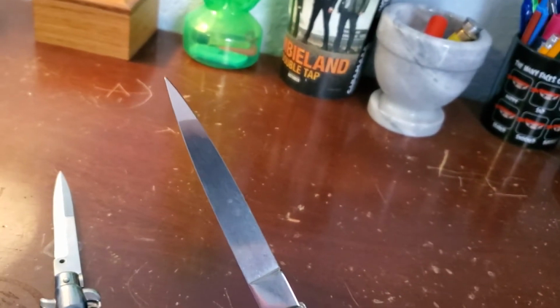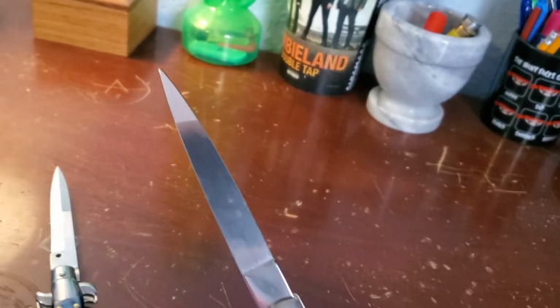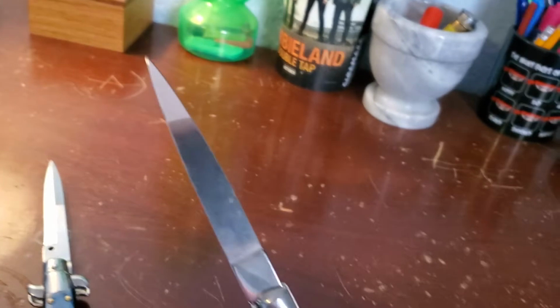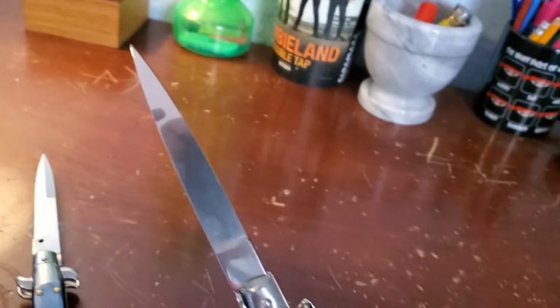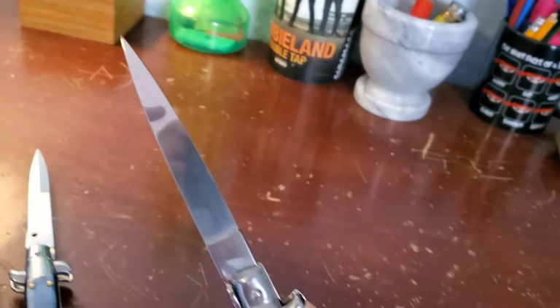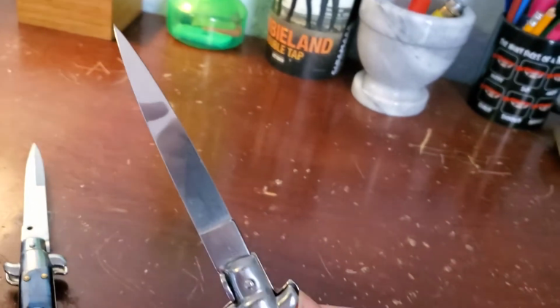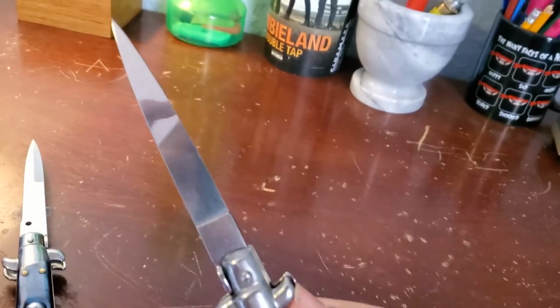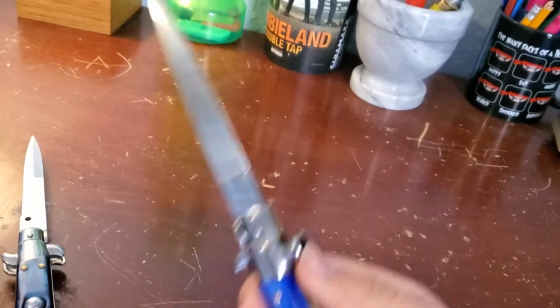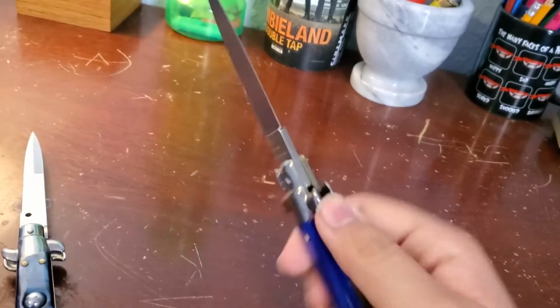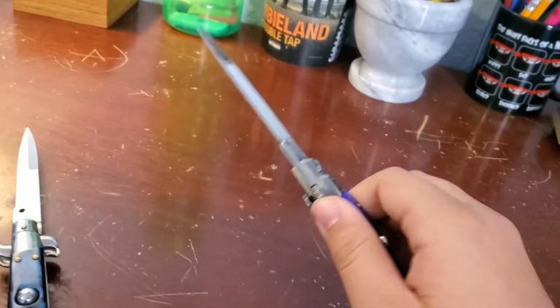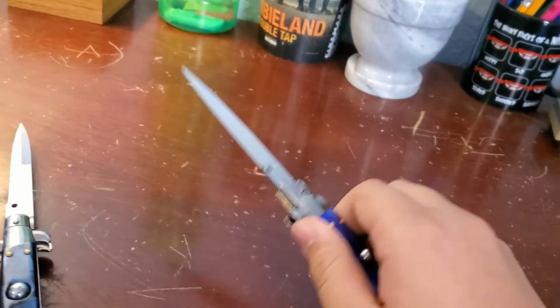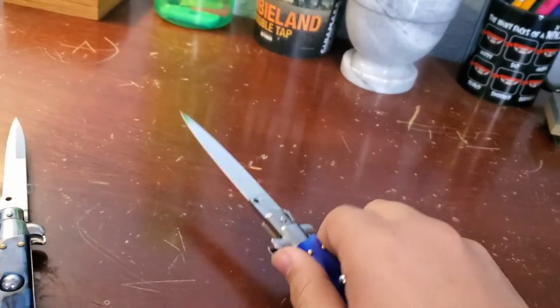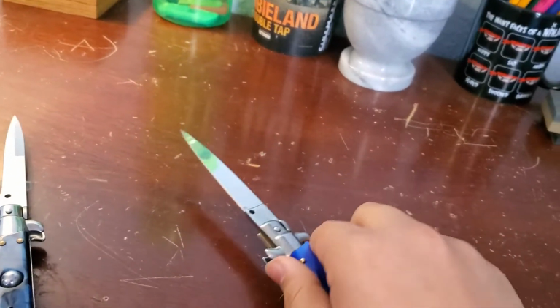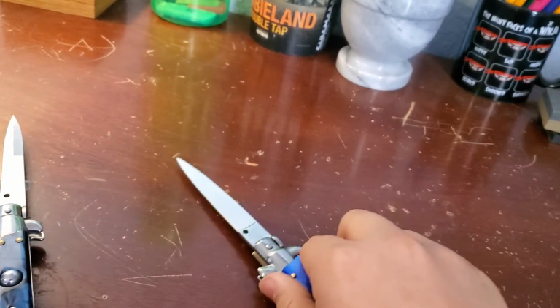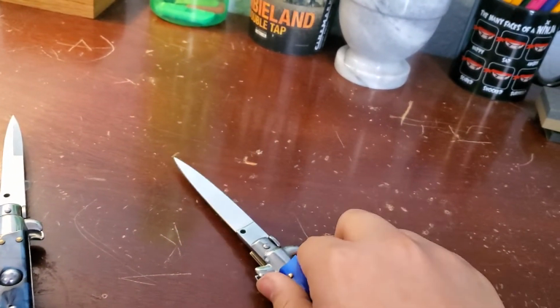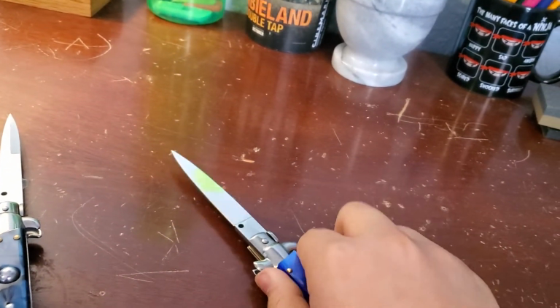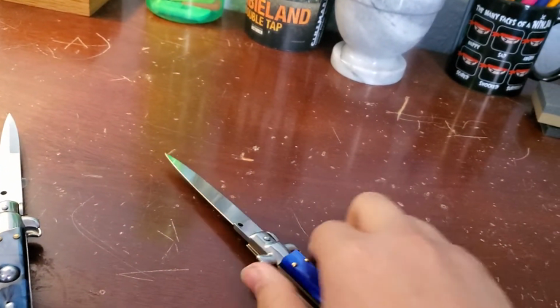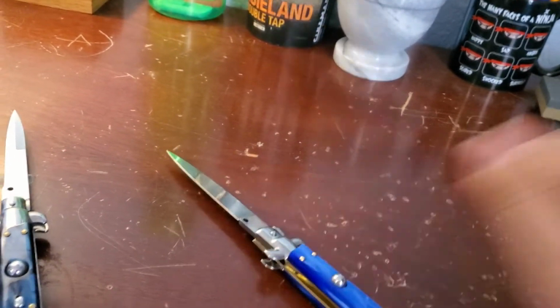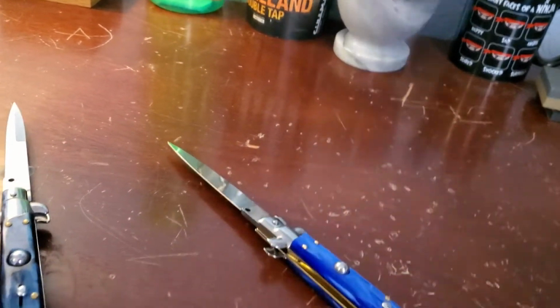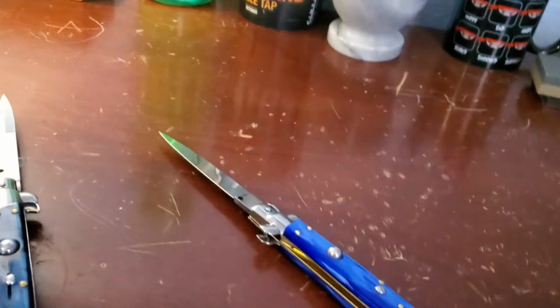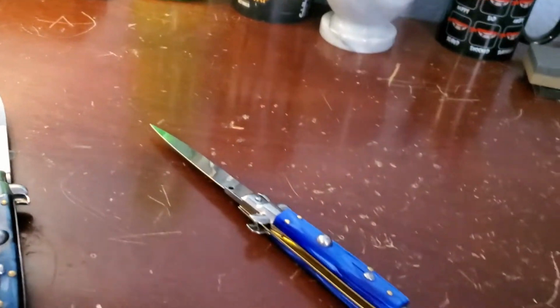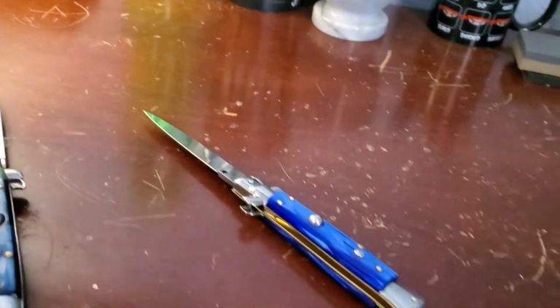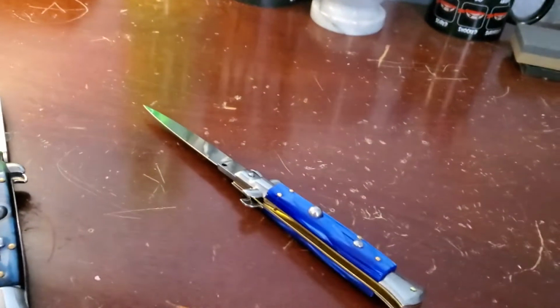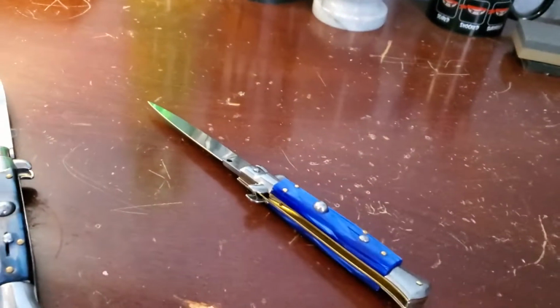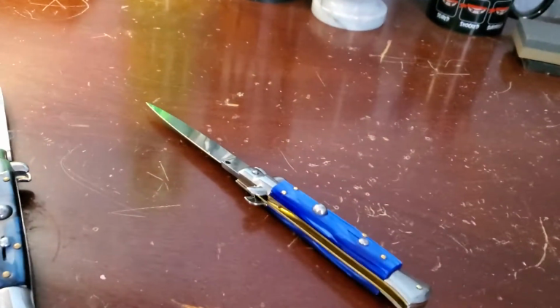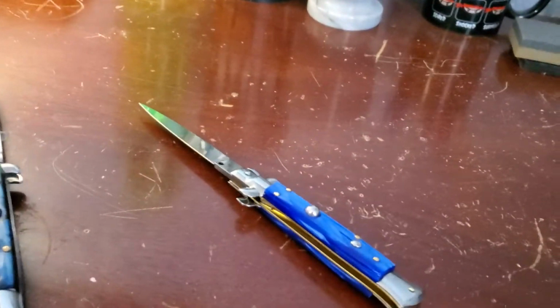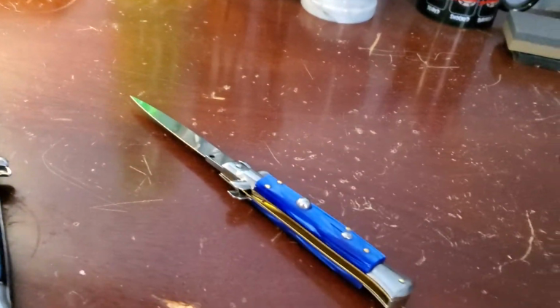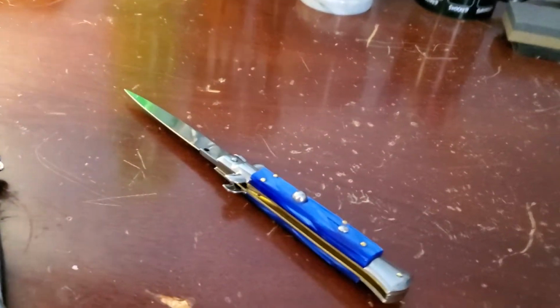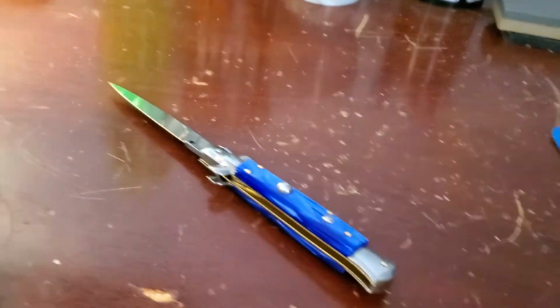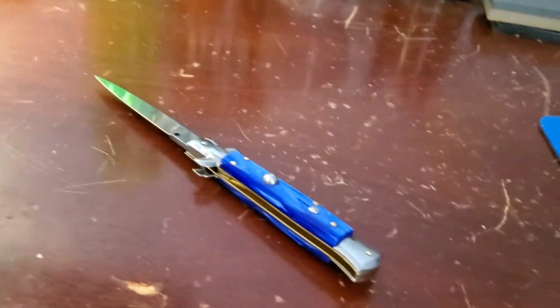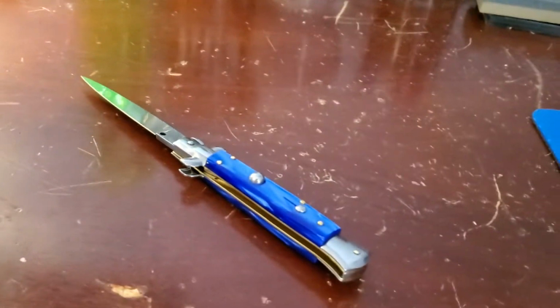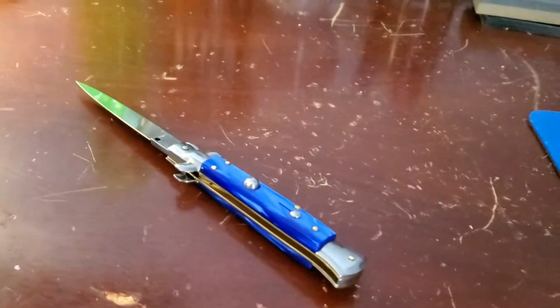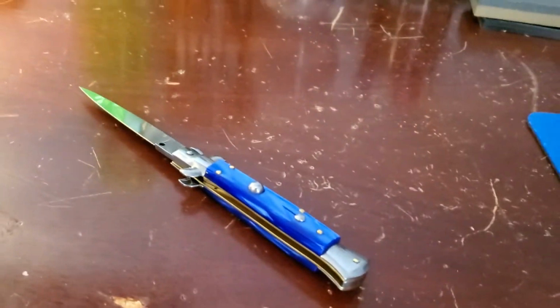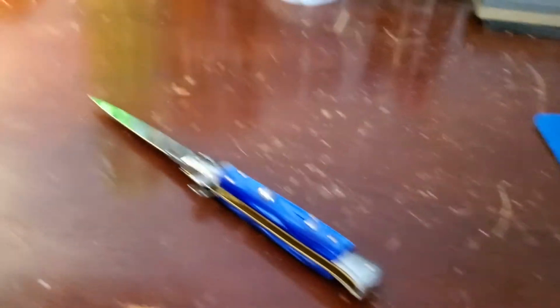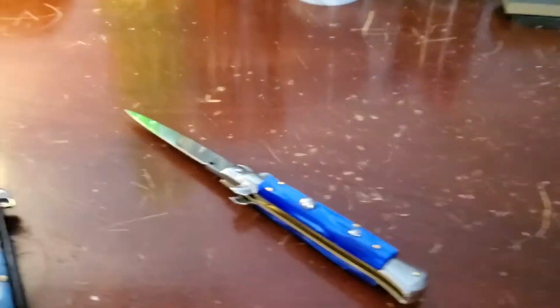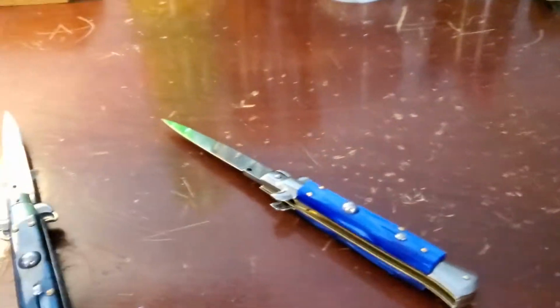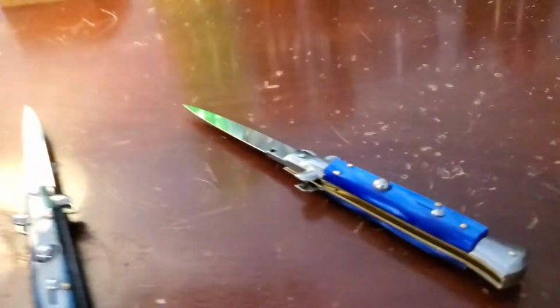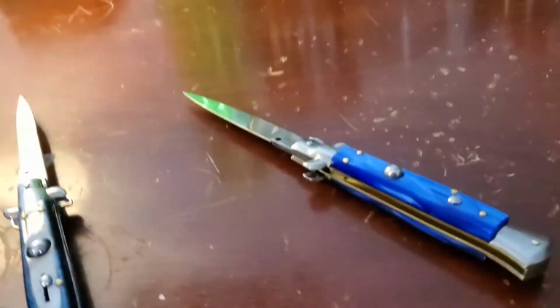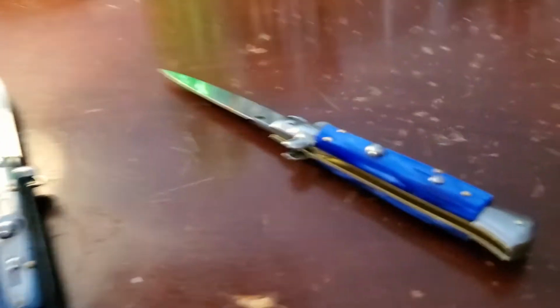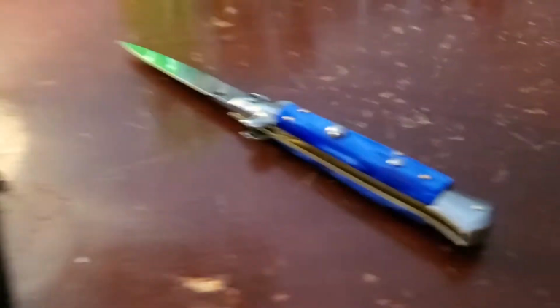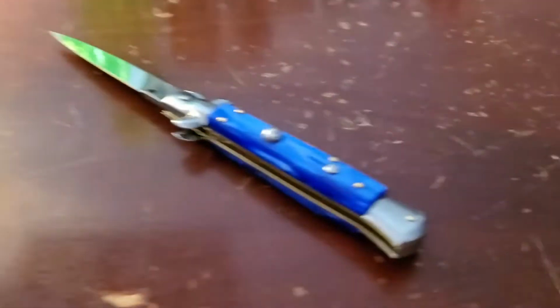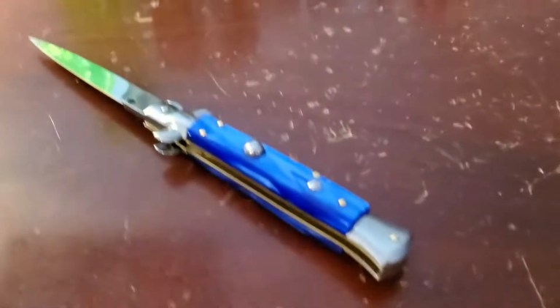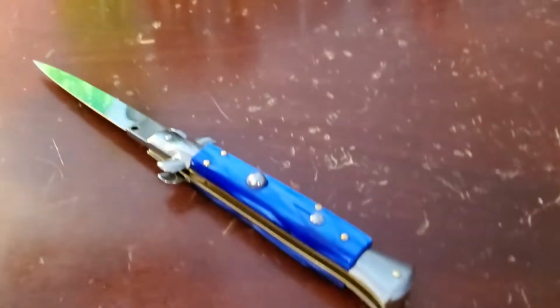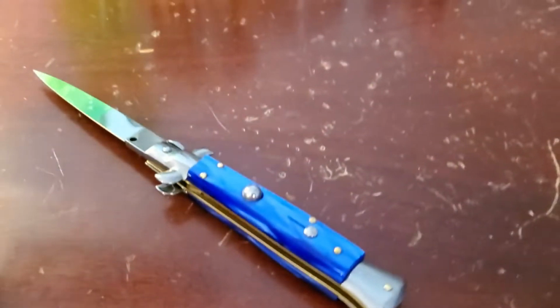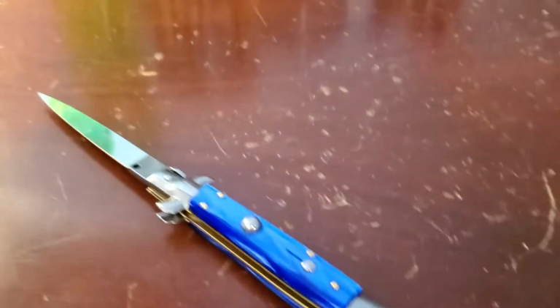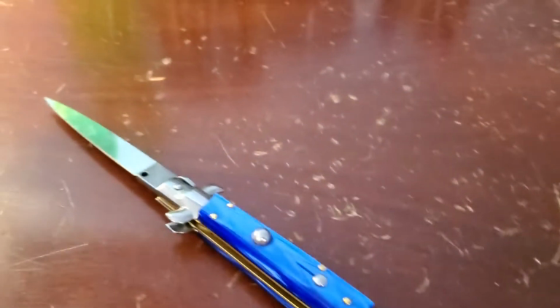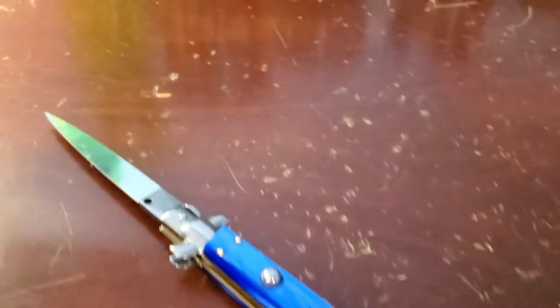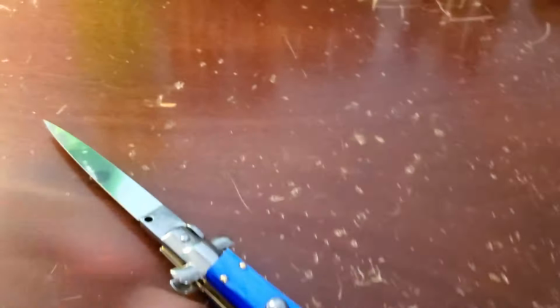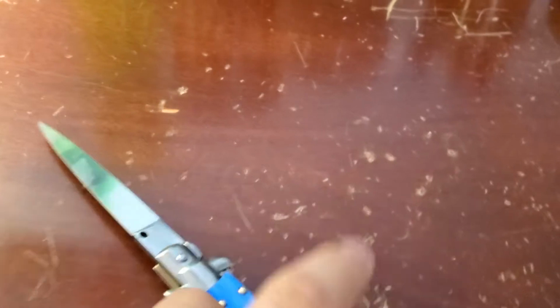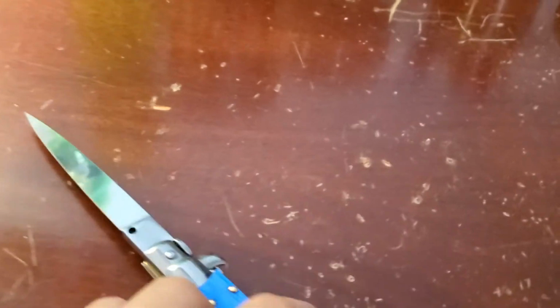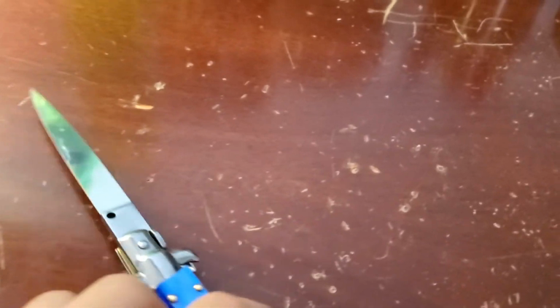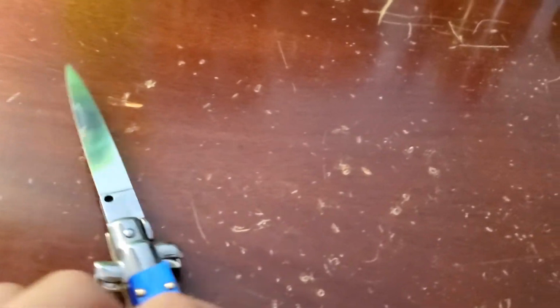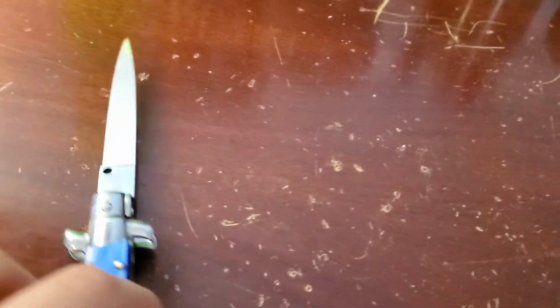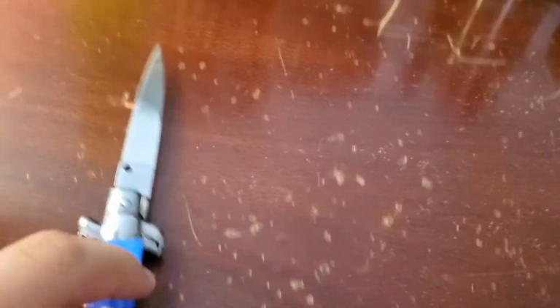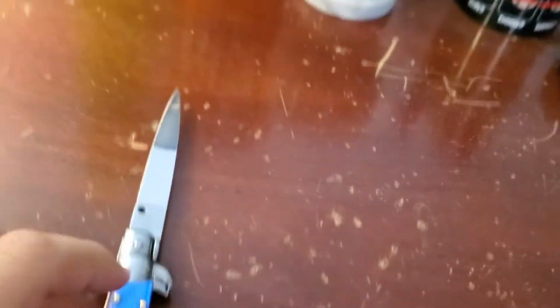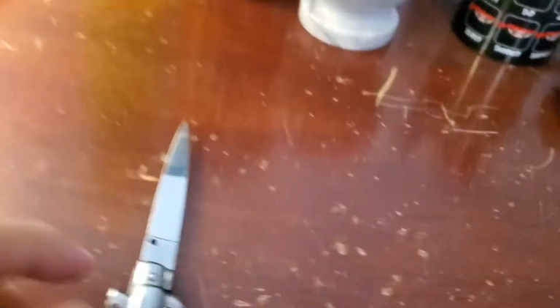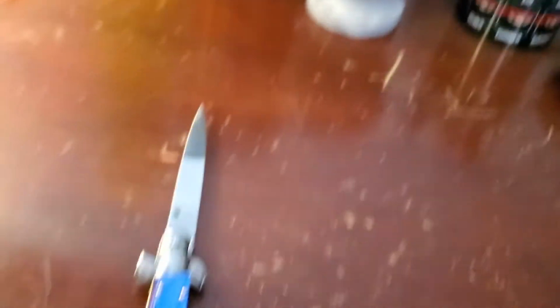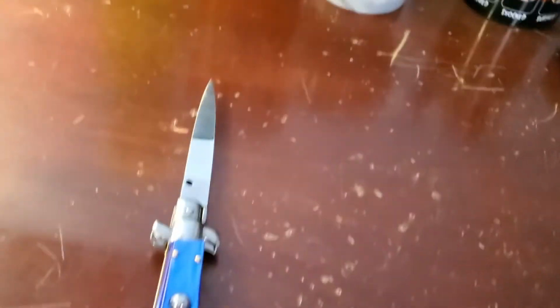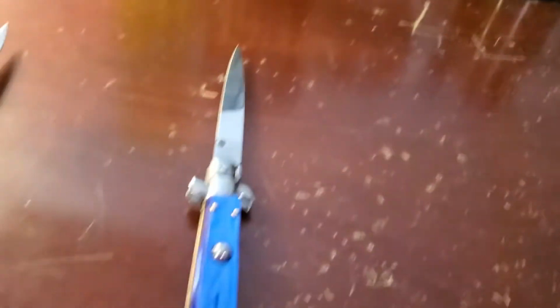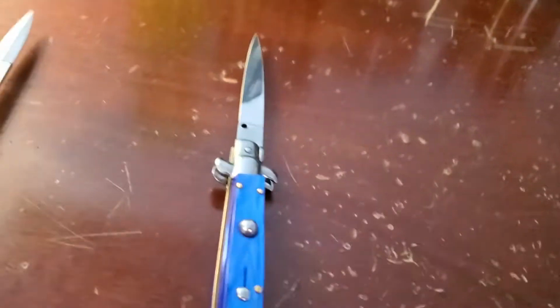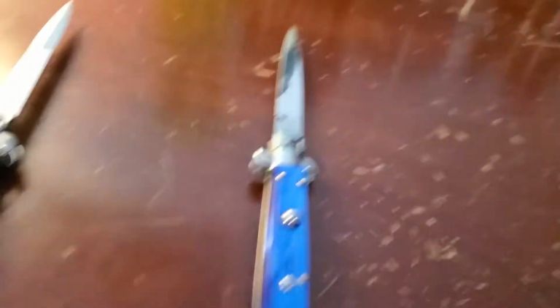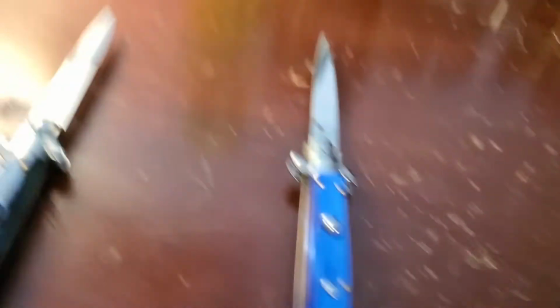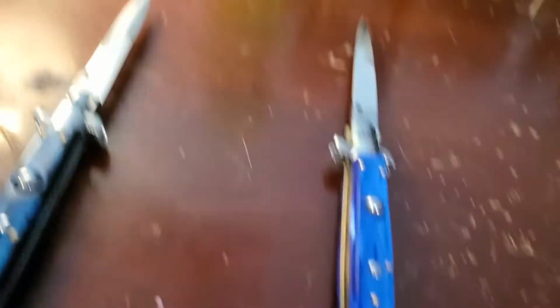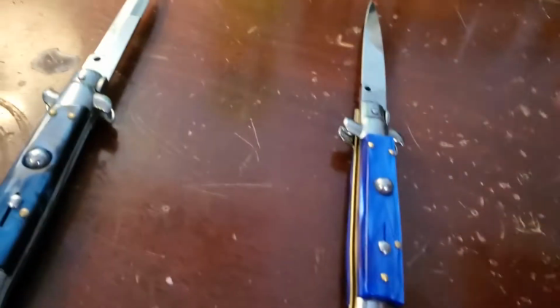That's a shiny blade. So yeah, that's the review — nine inches.